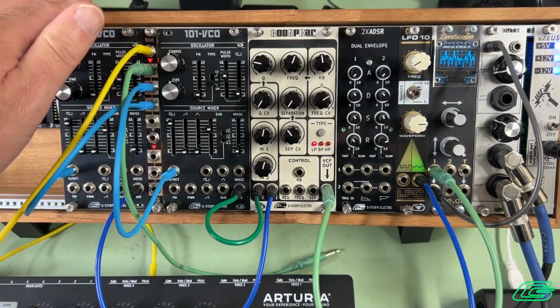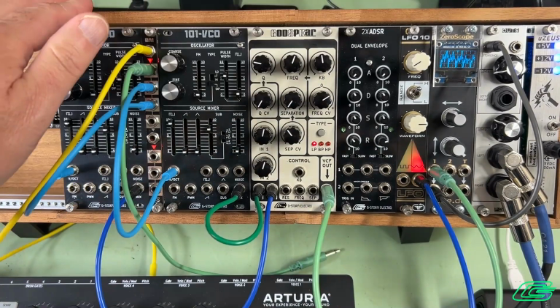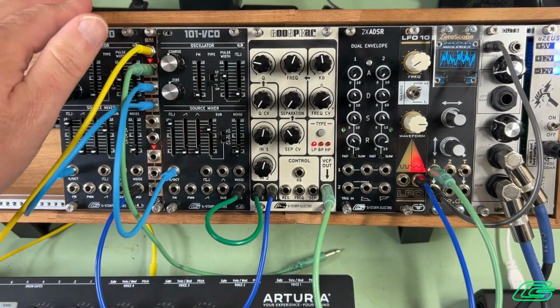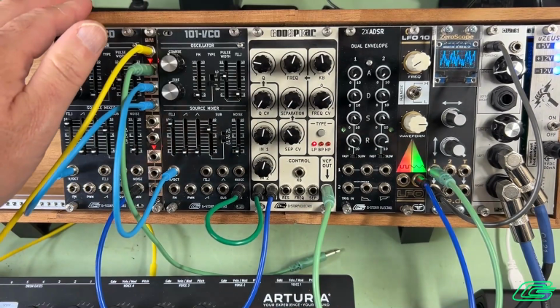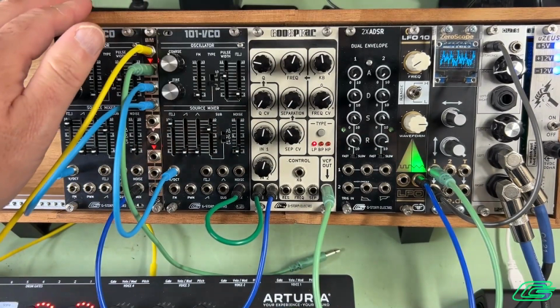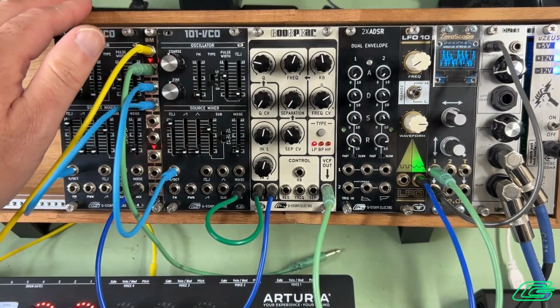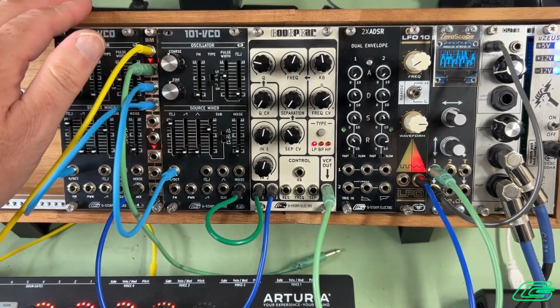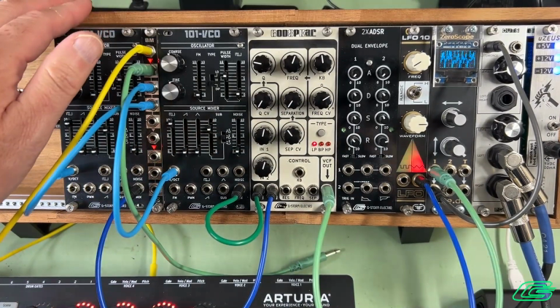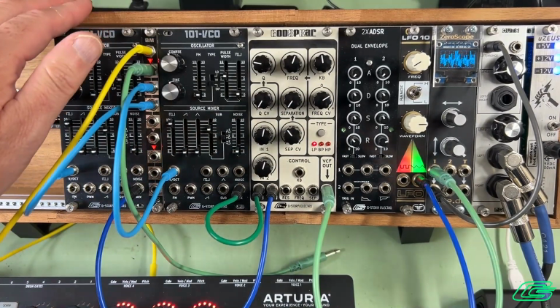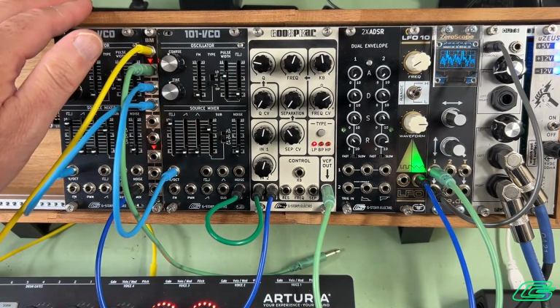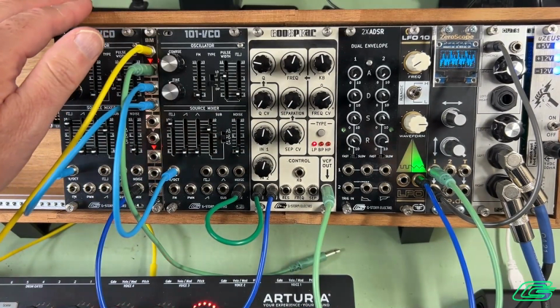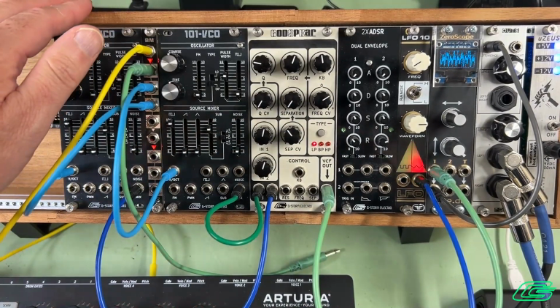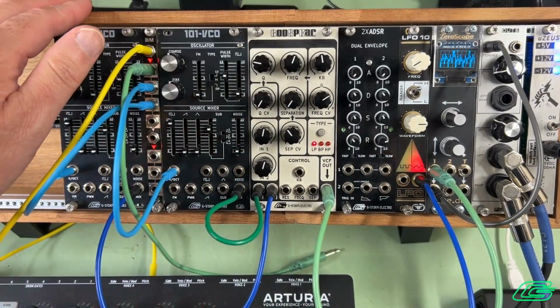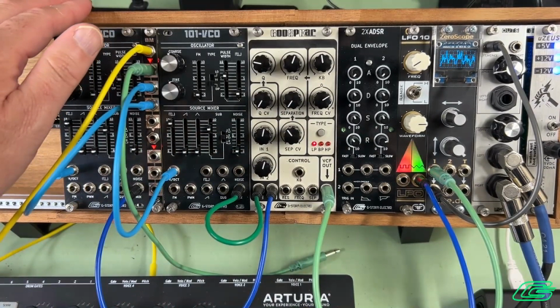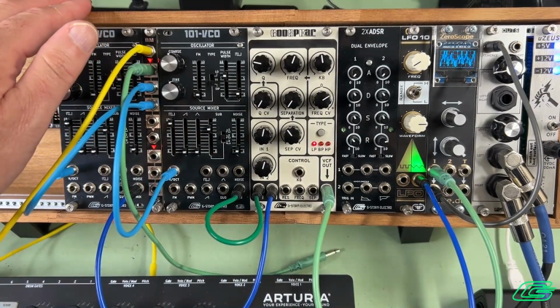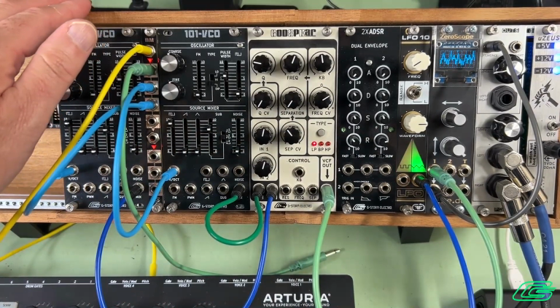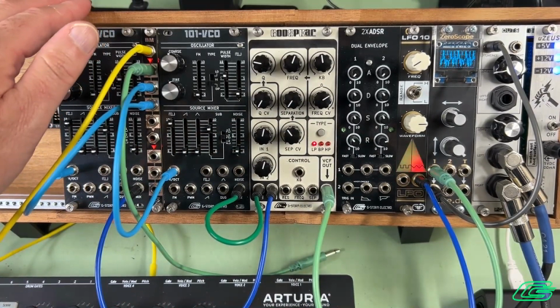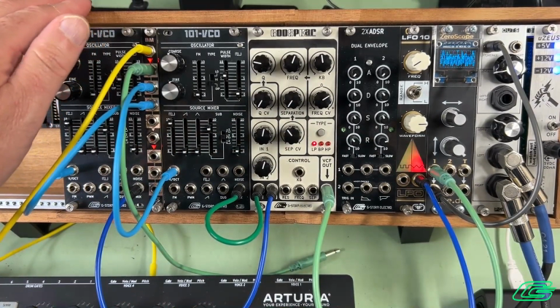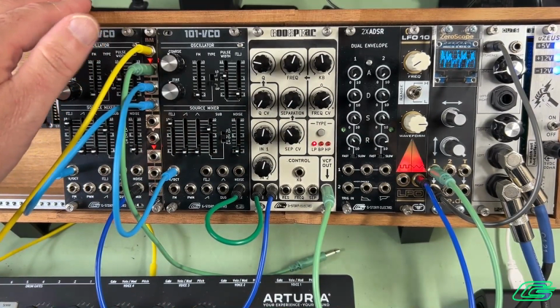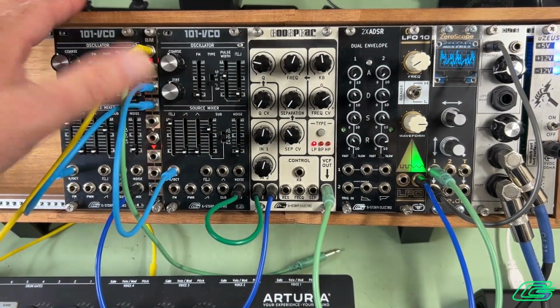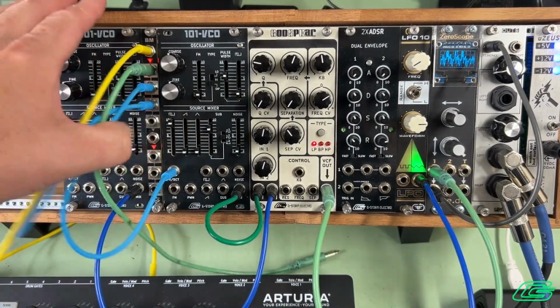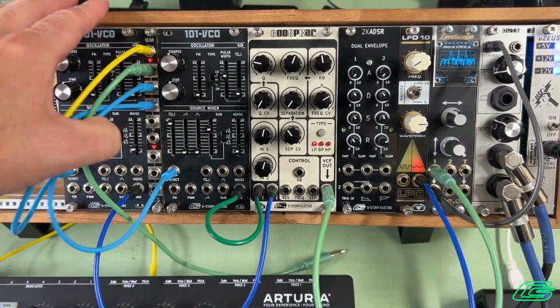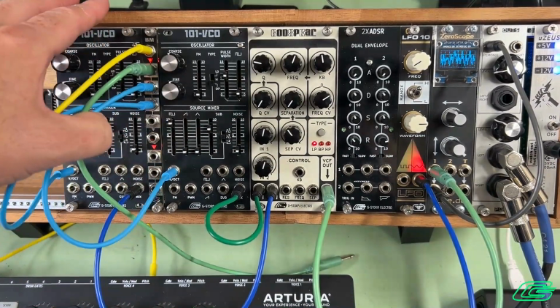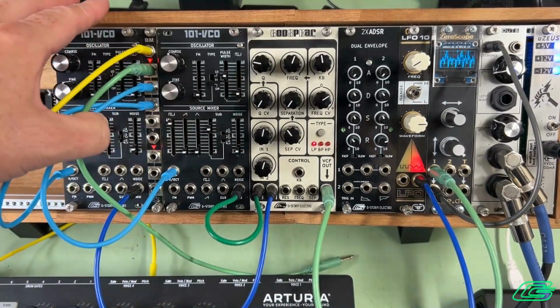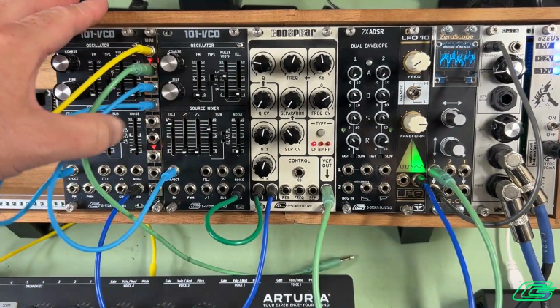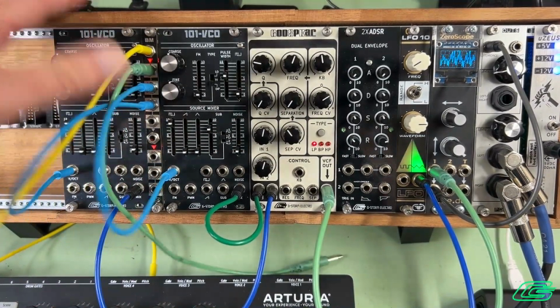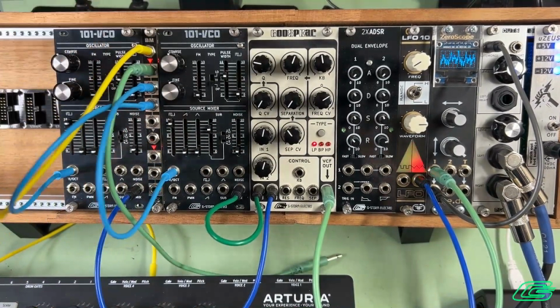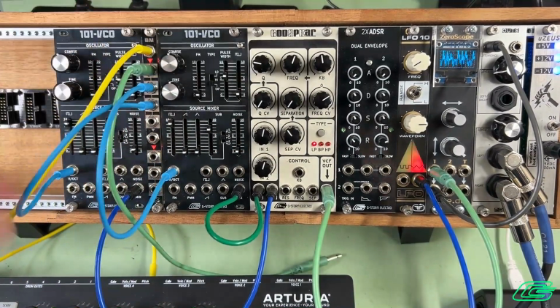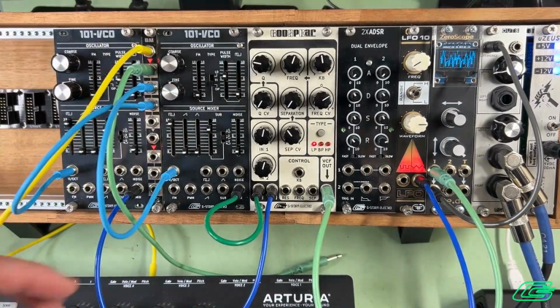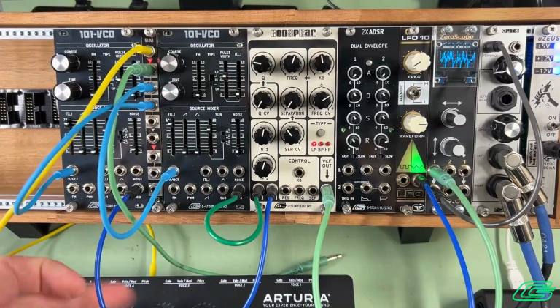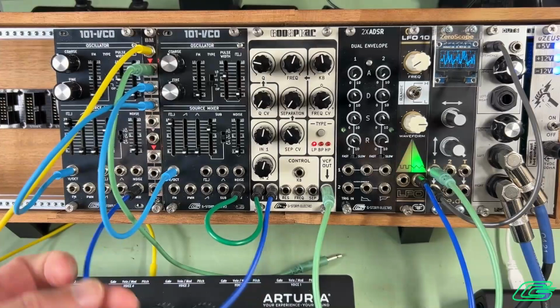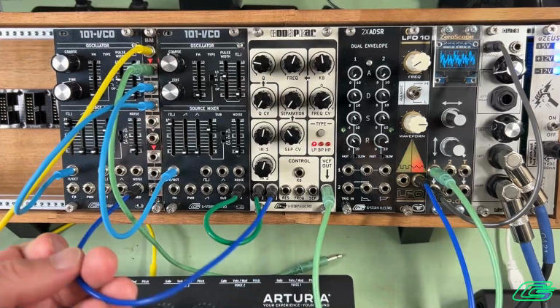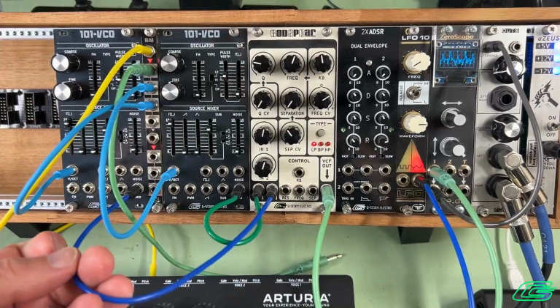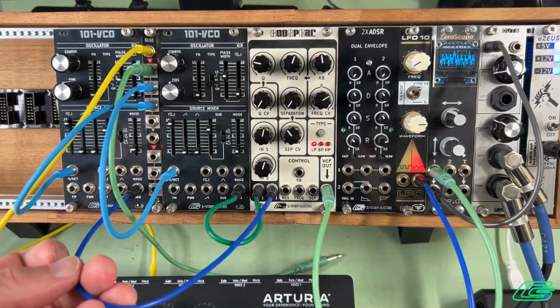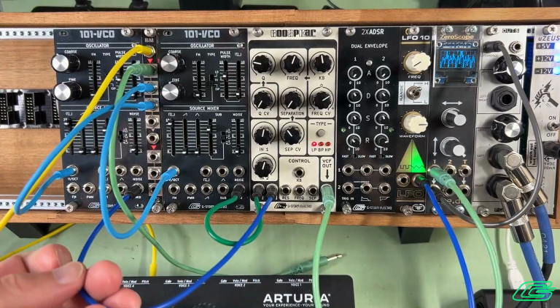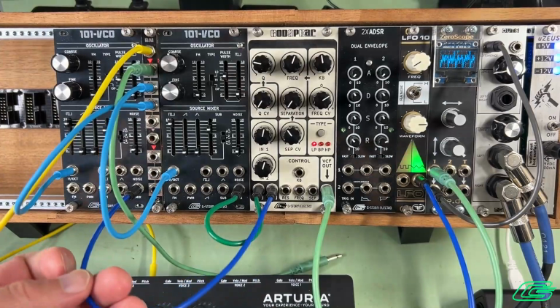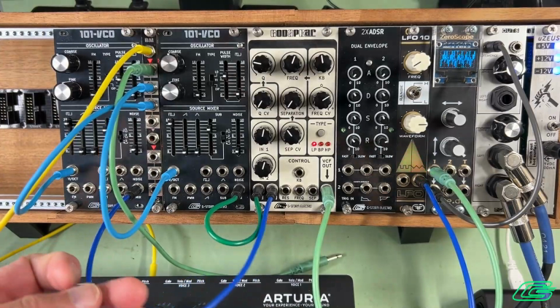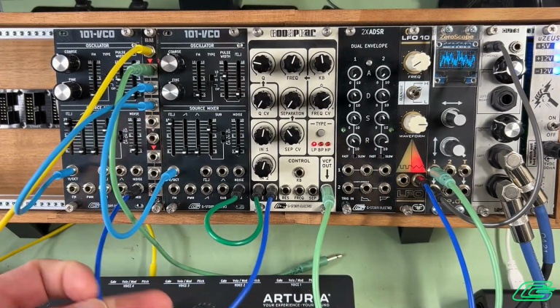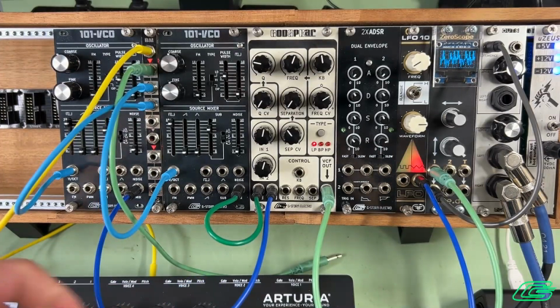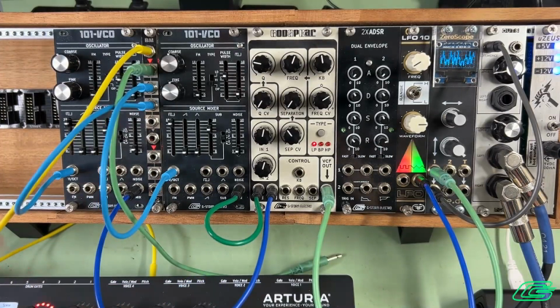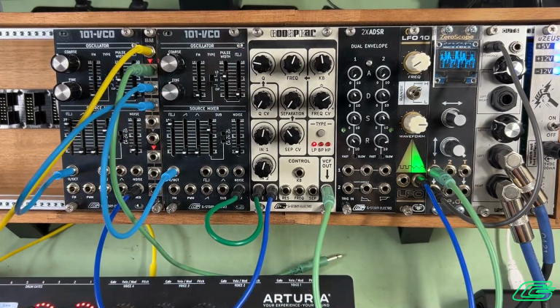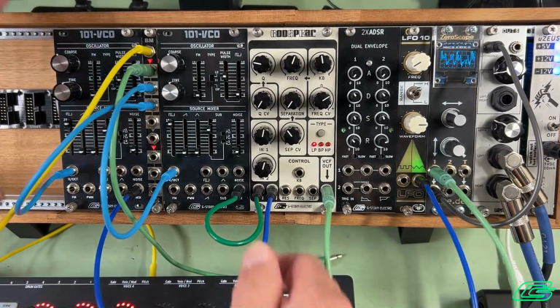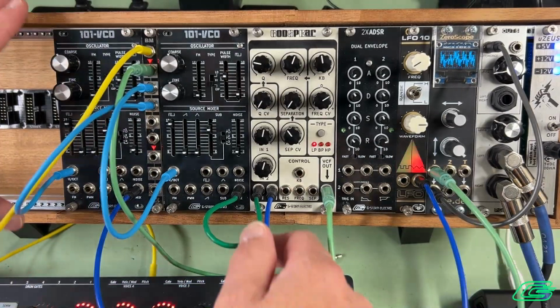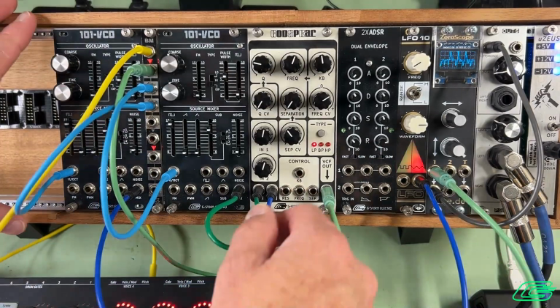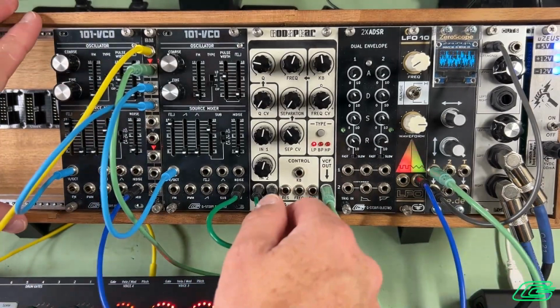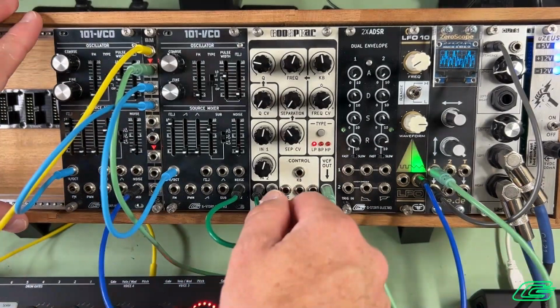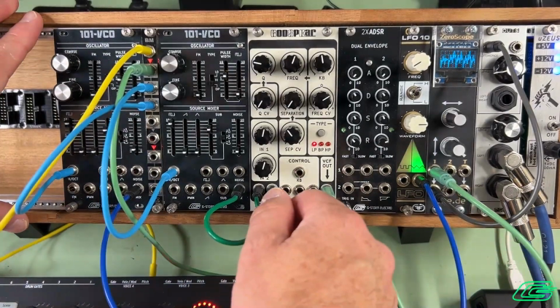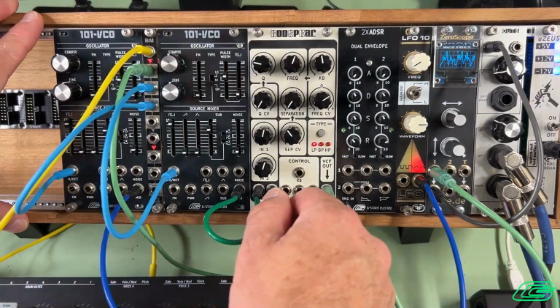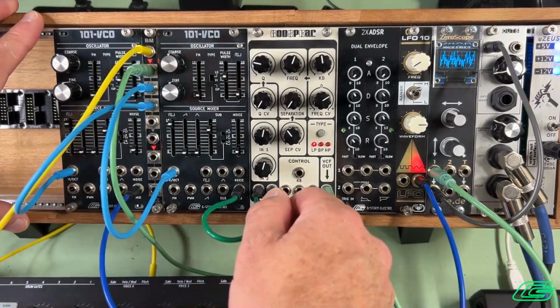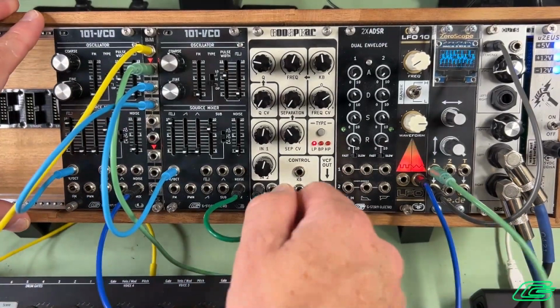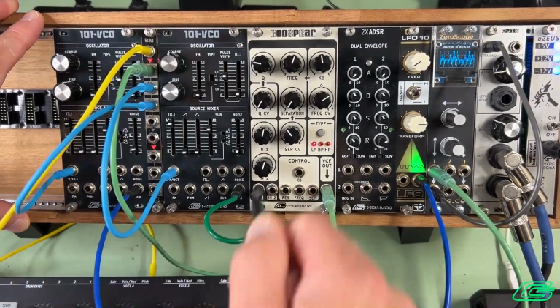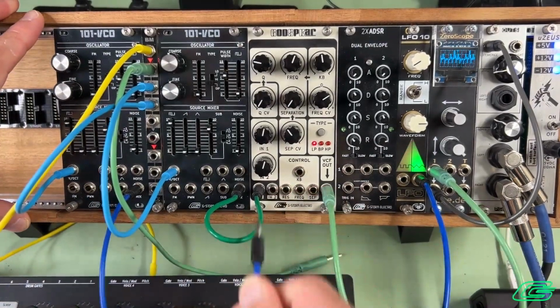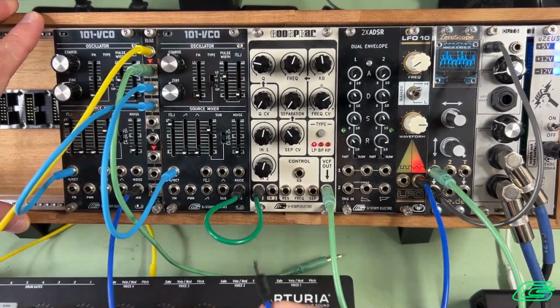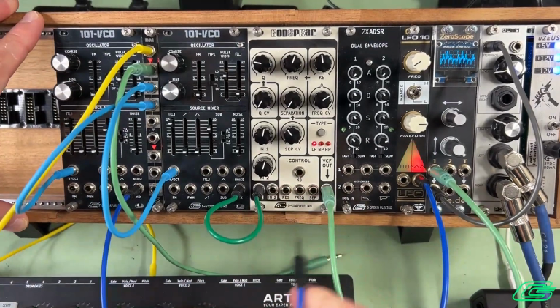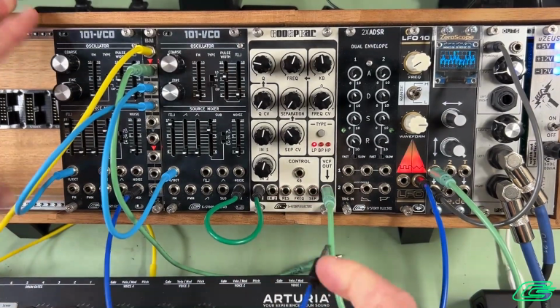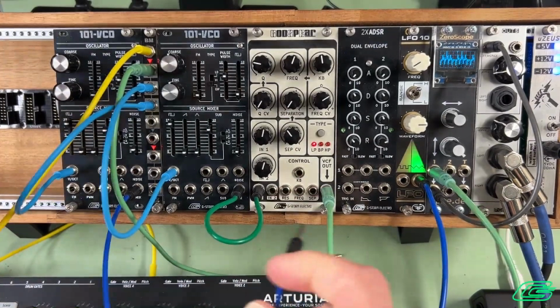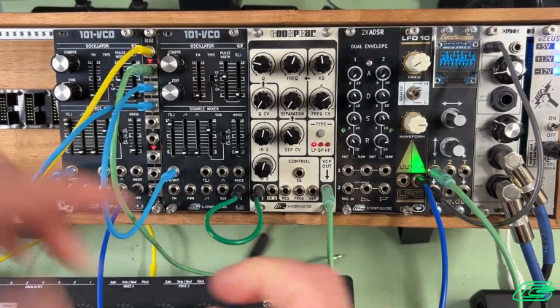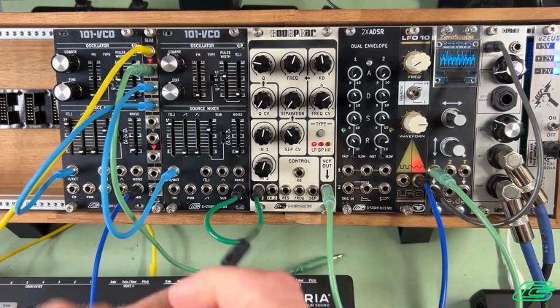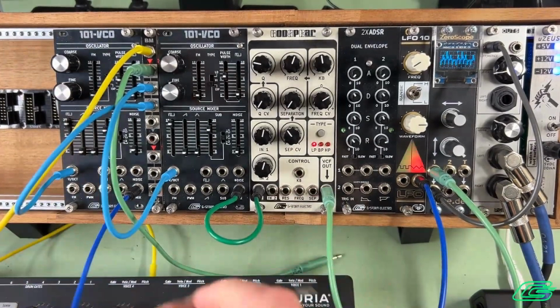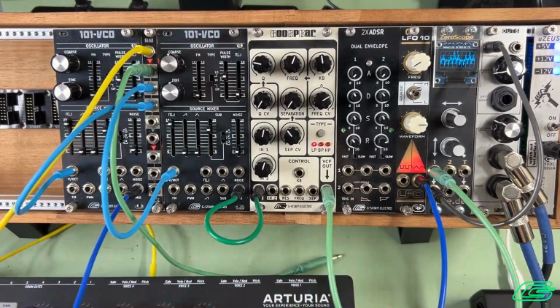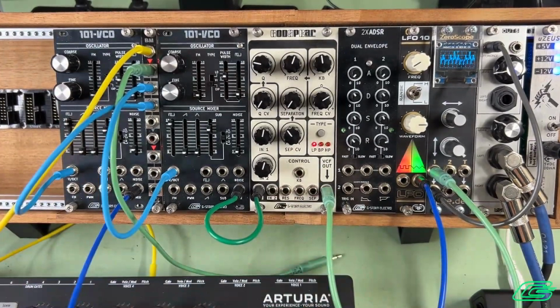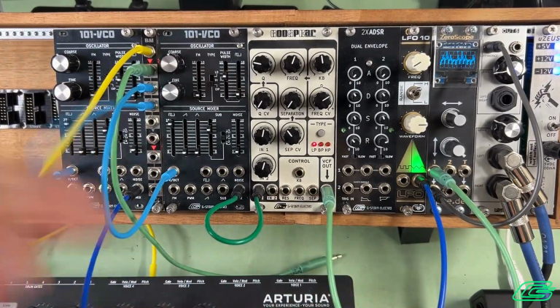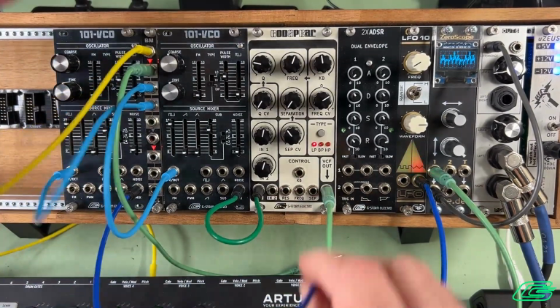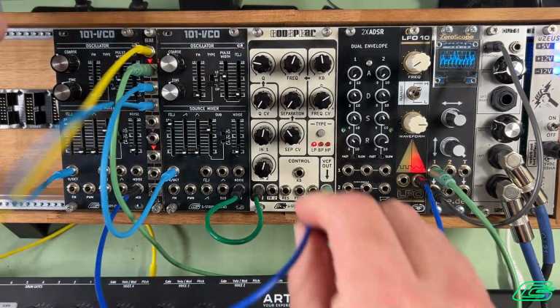It turns out this filter sounds pretty sick whenever it has audio-rate modulation going in.